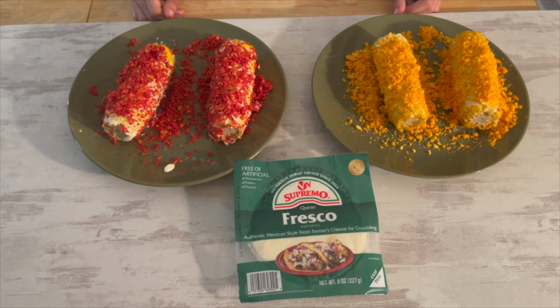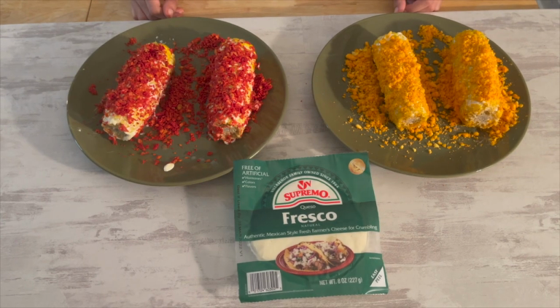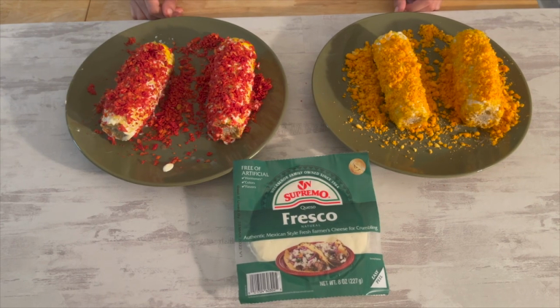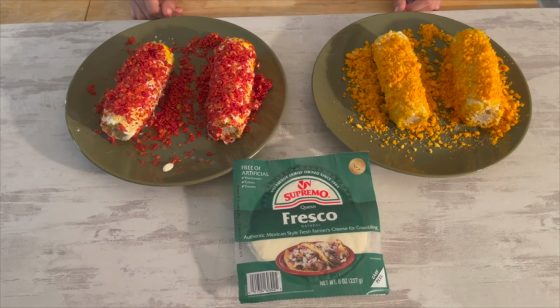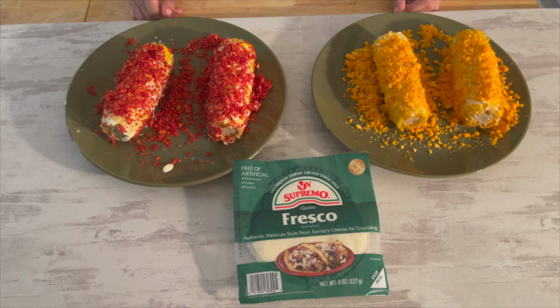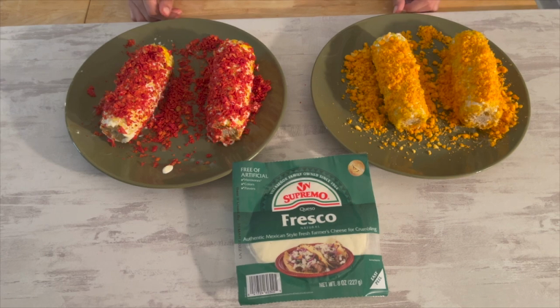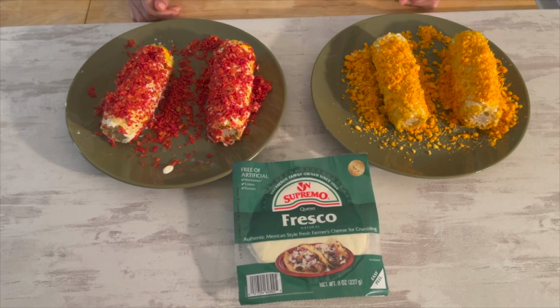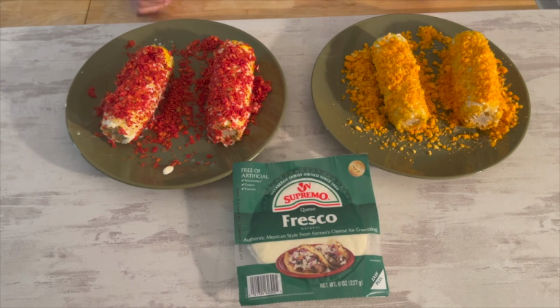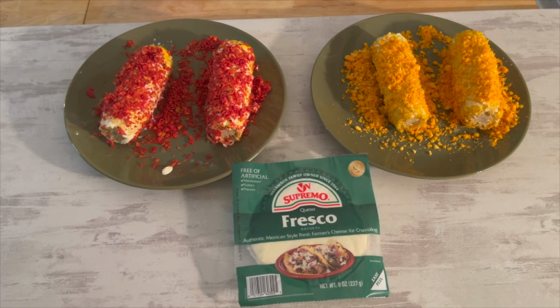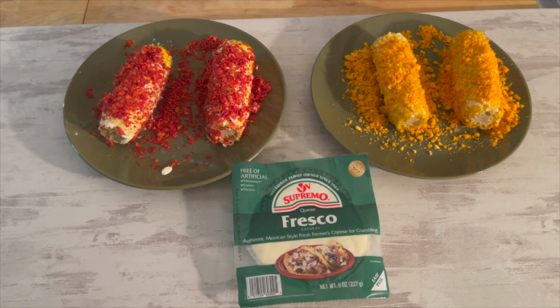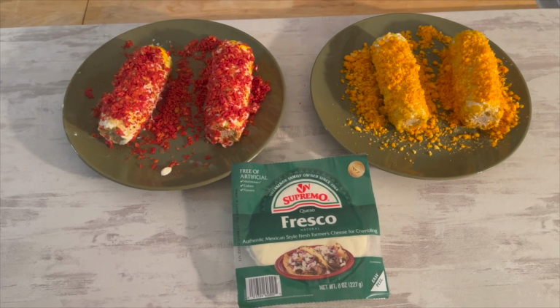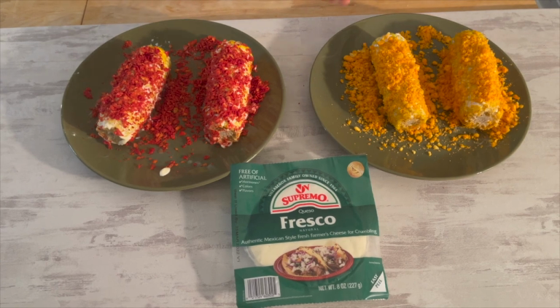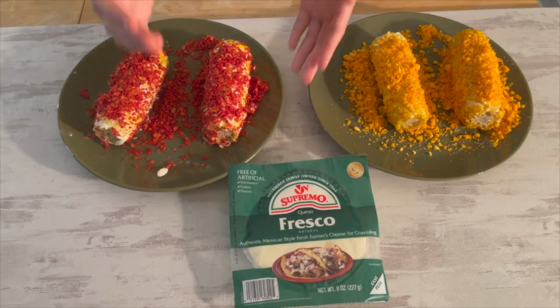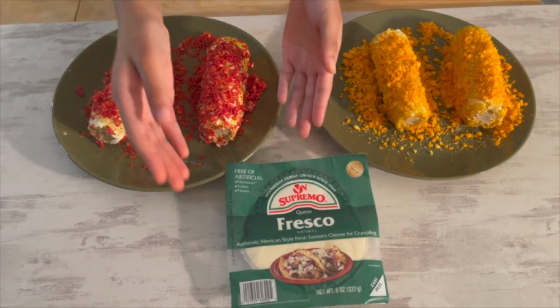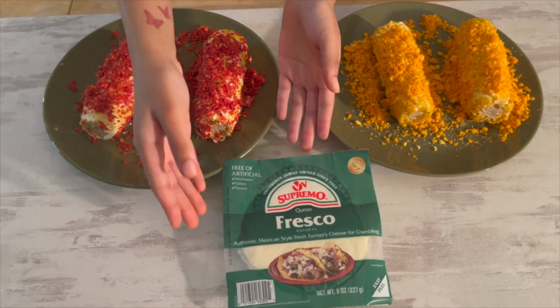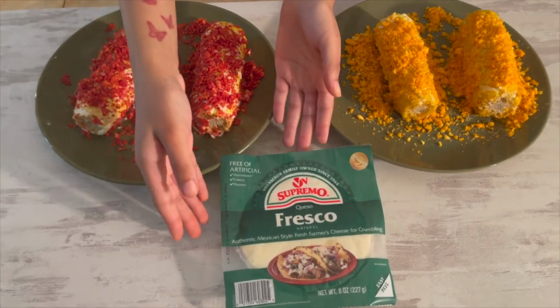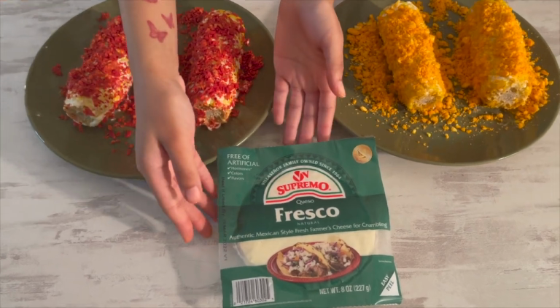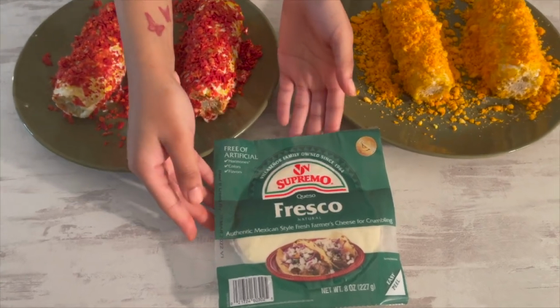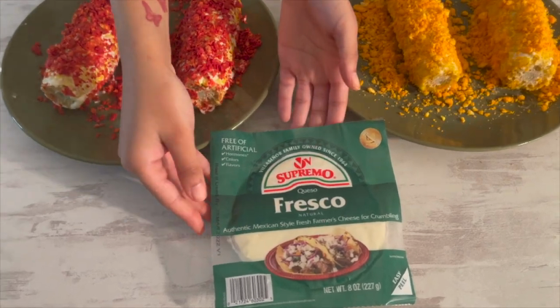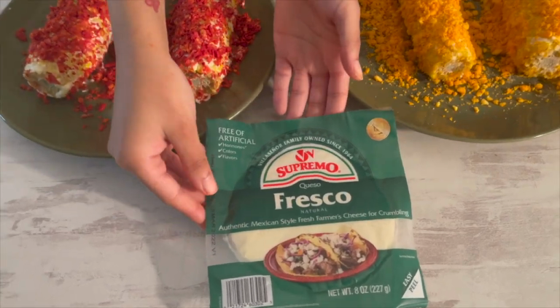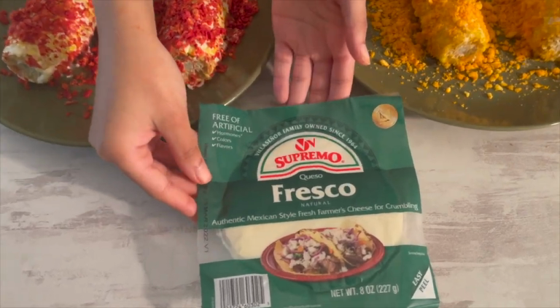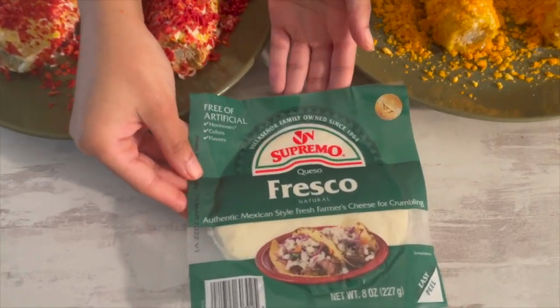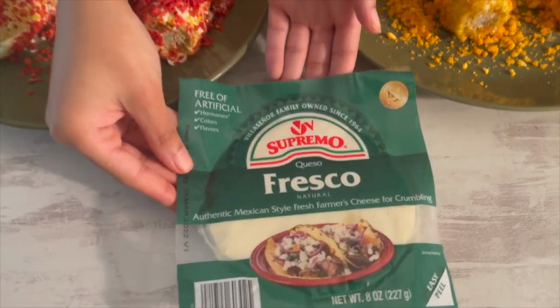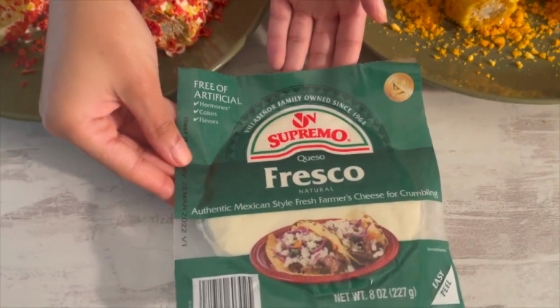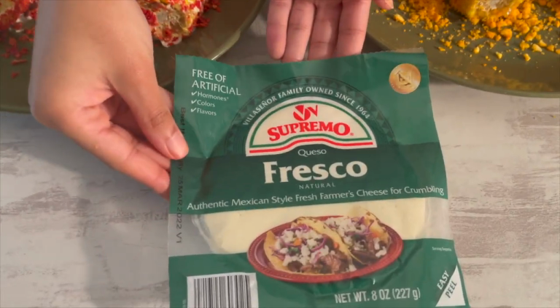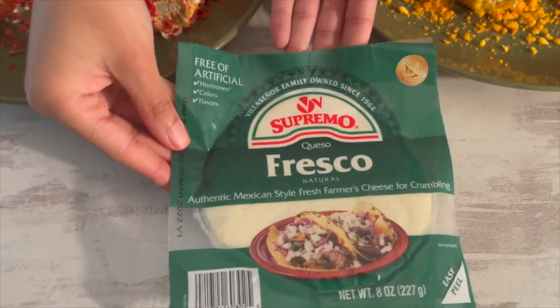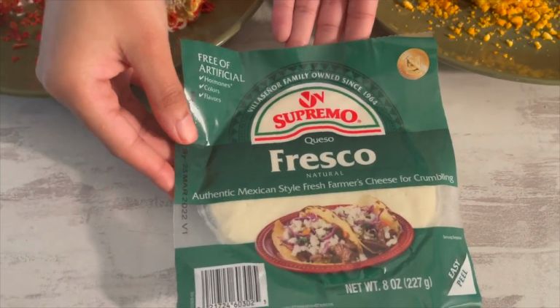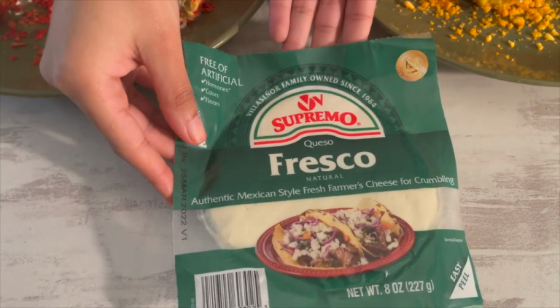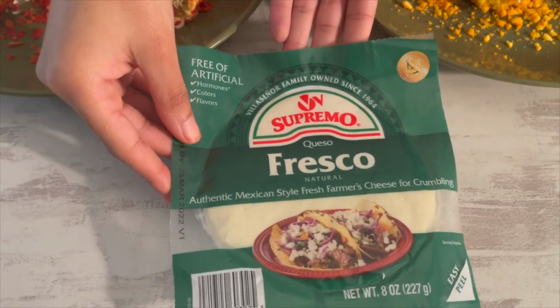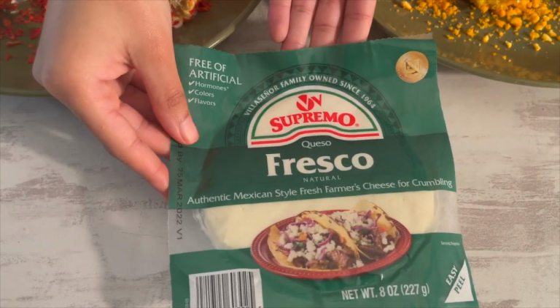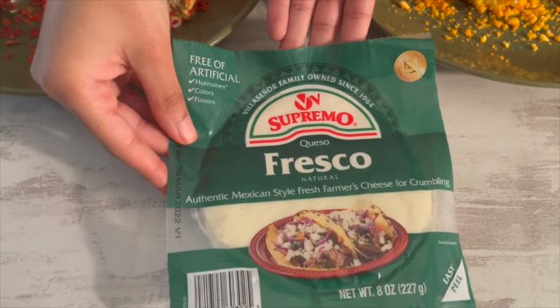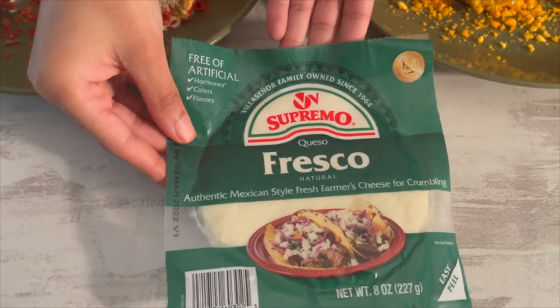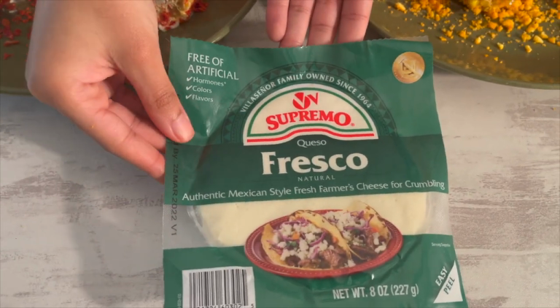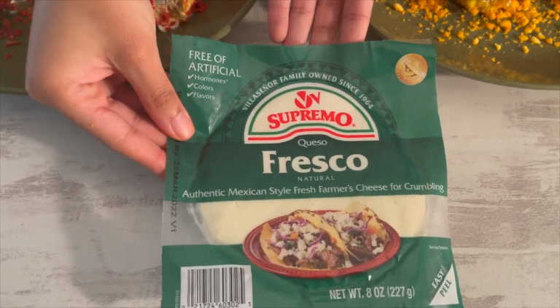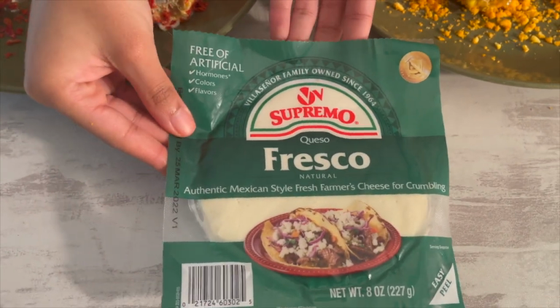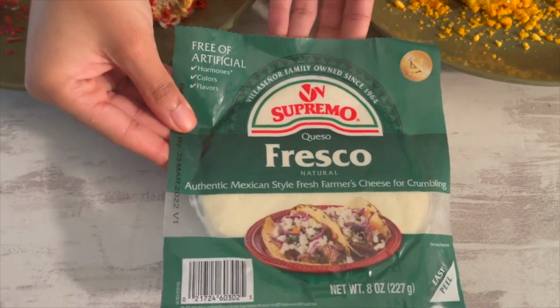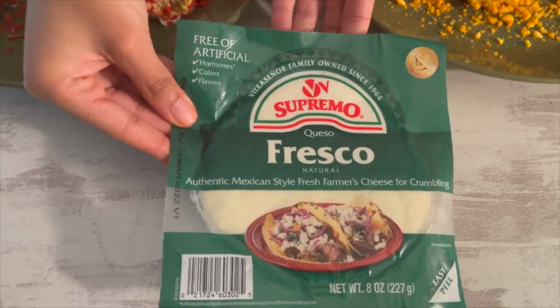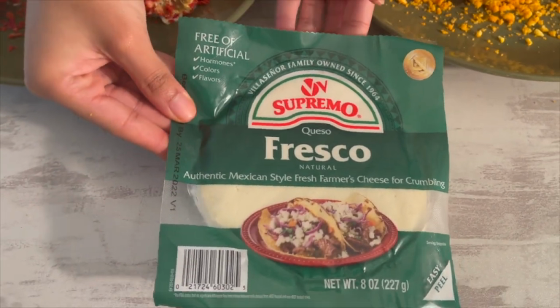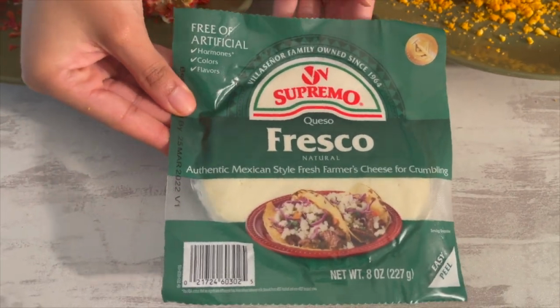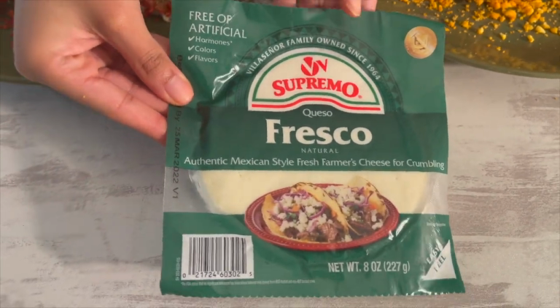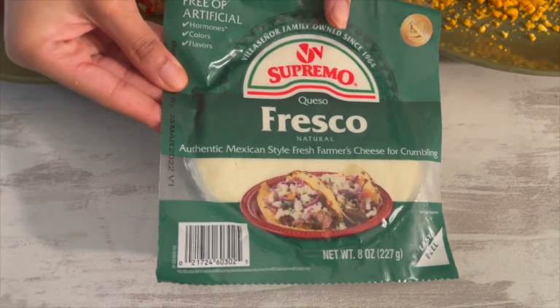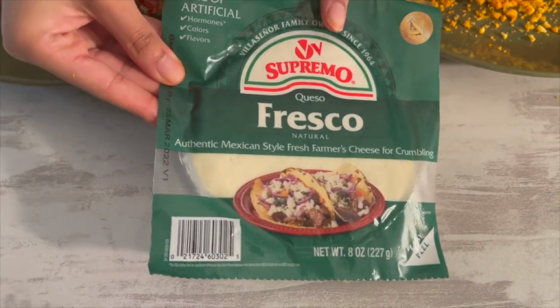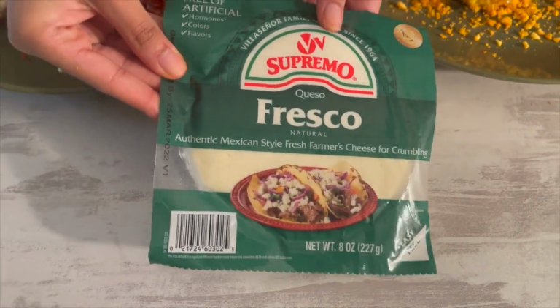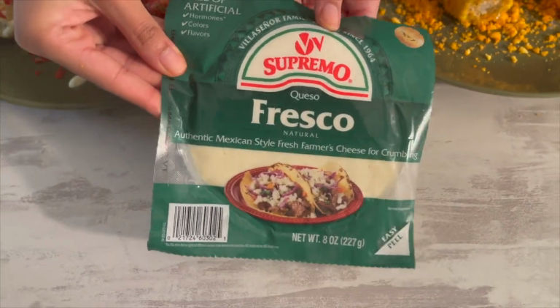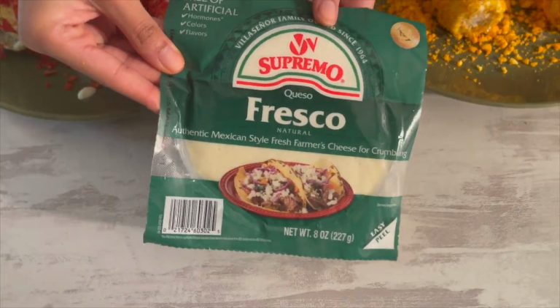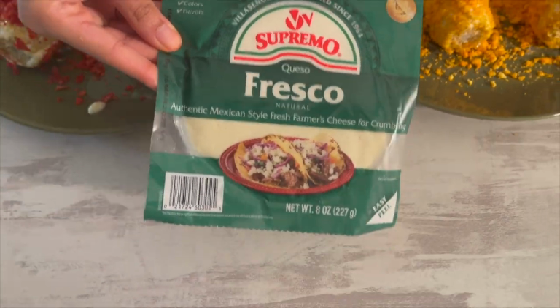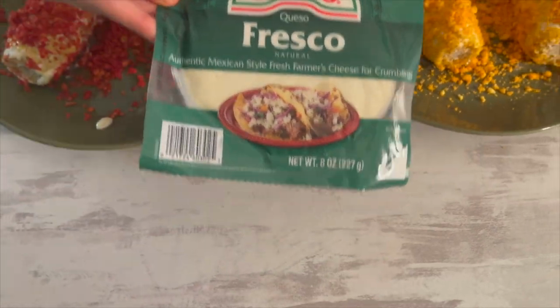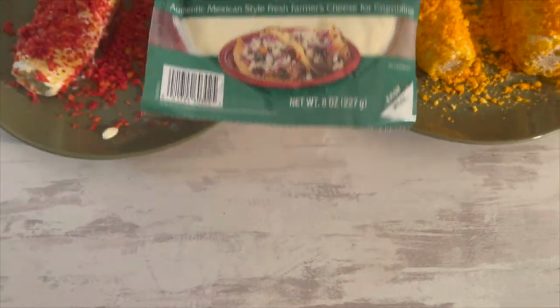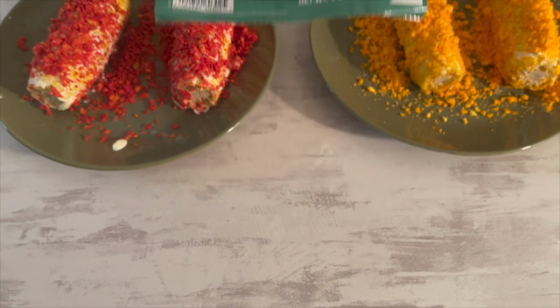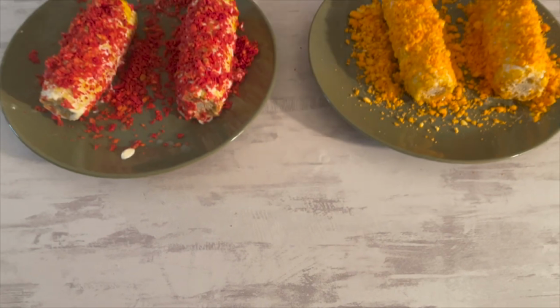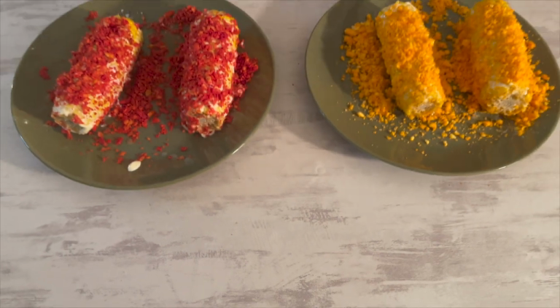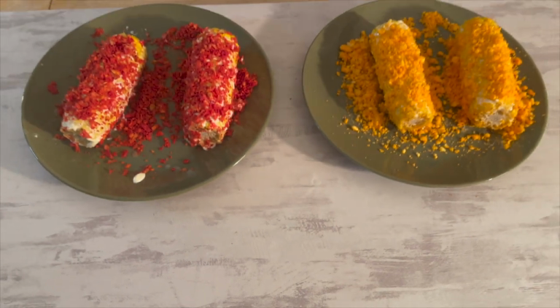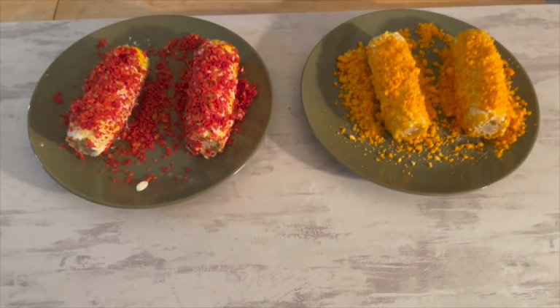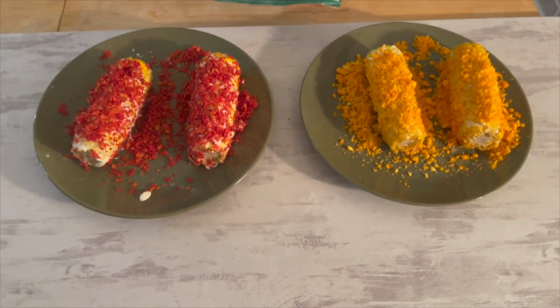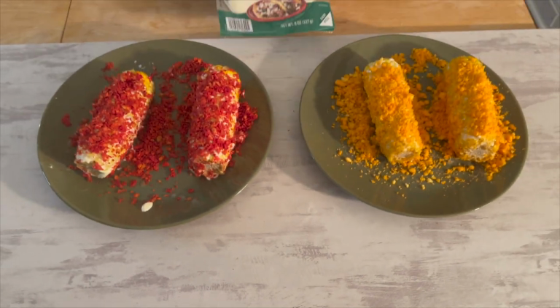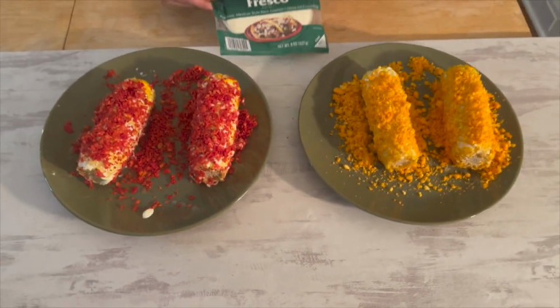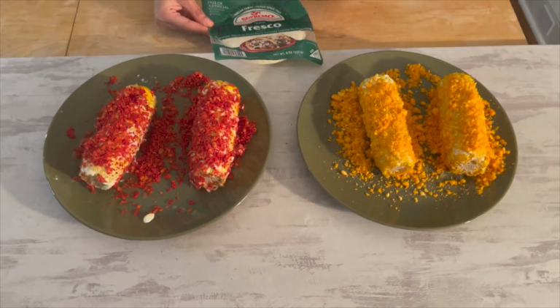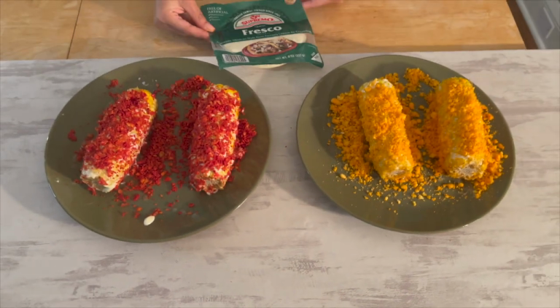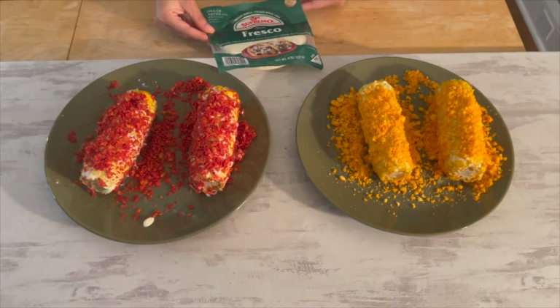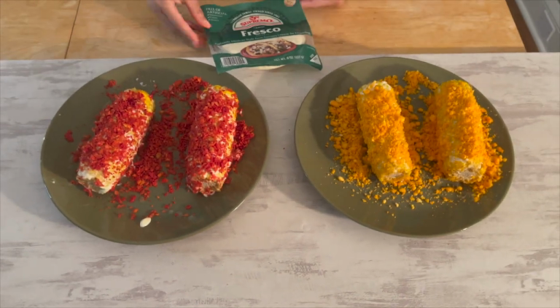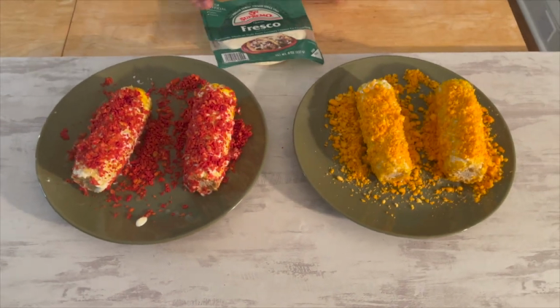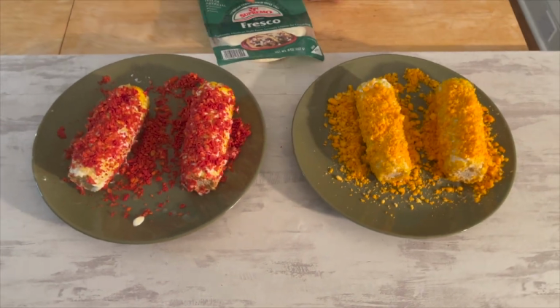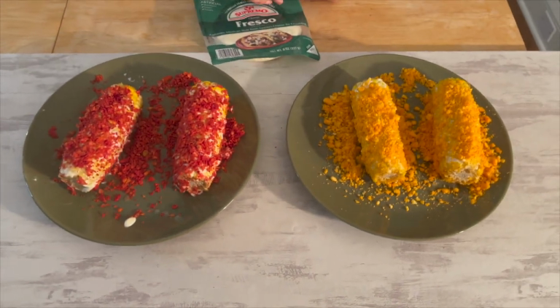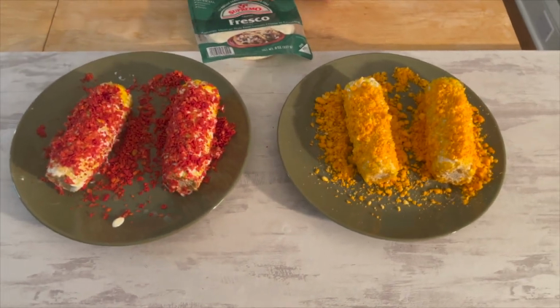We're also going to put queso fresco — it's a Mexican-style cheese — and we're going to put it on top of the corn as well.